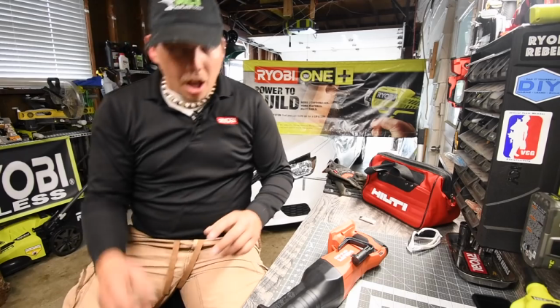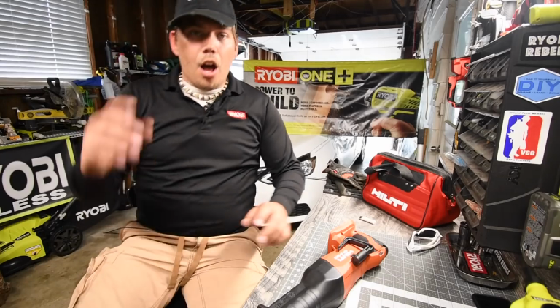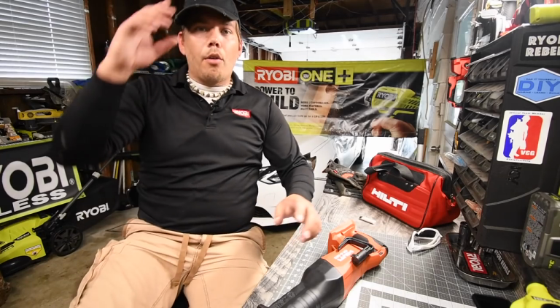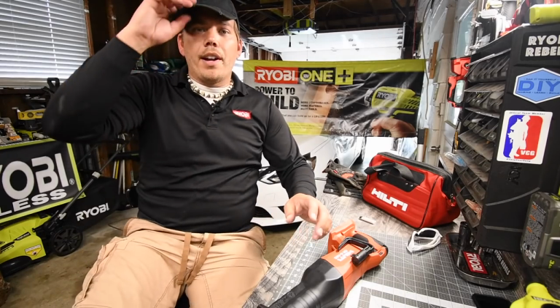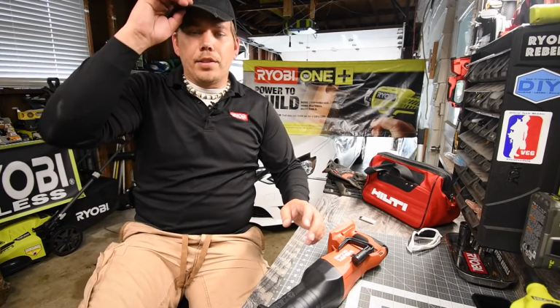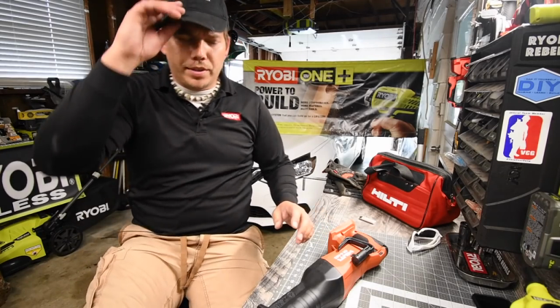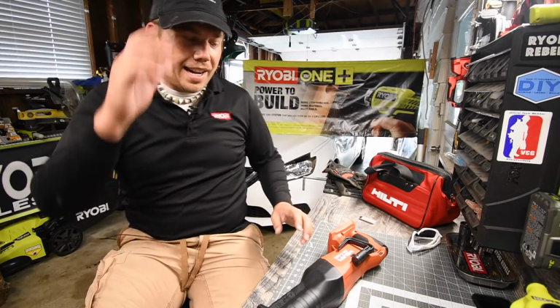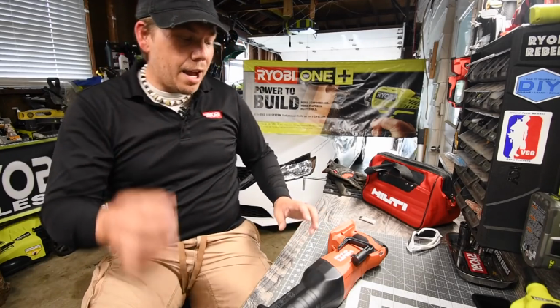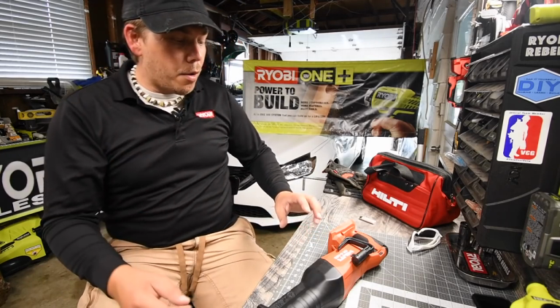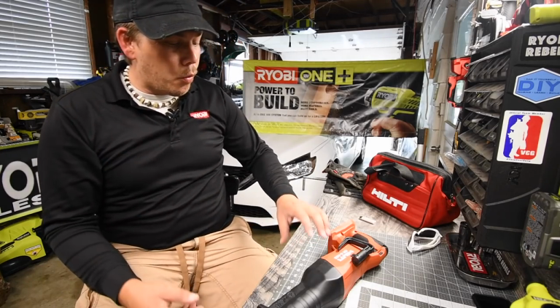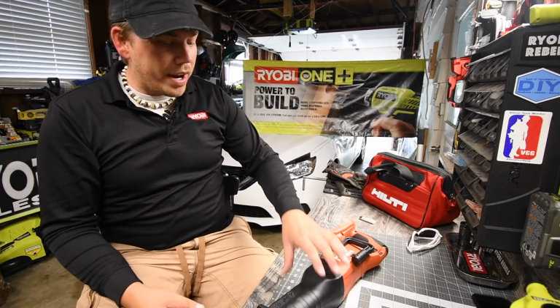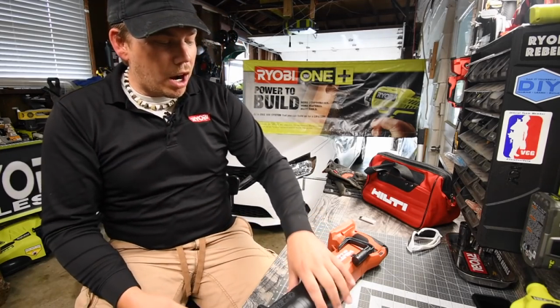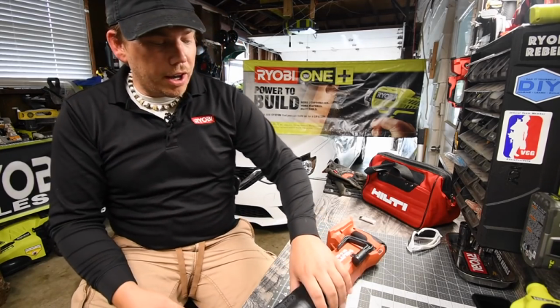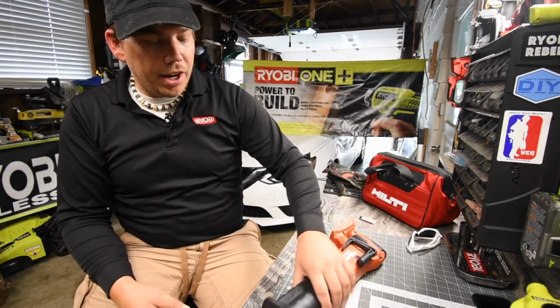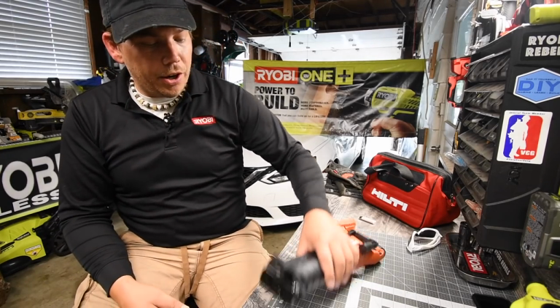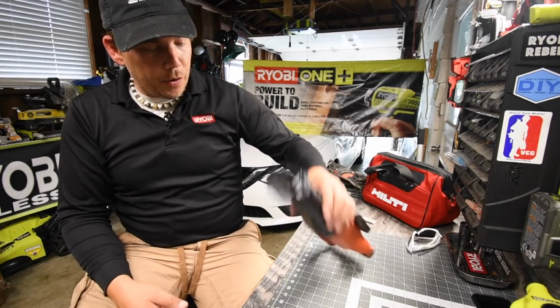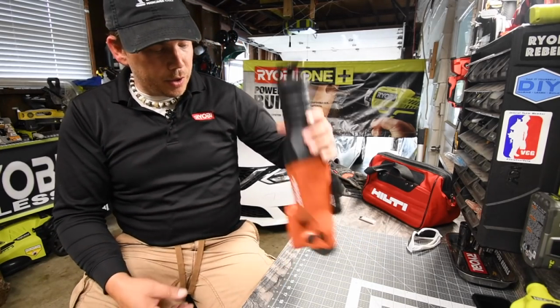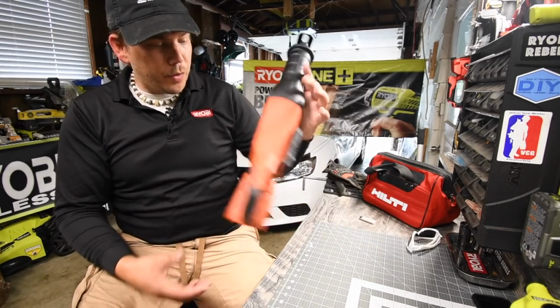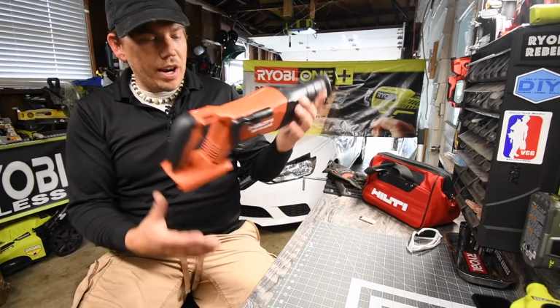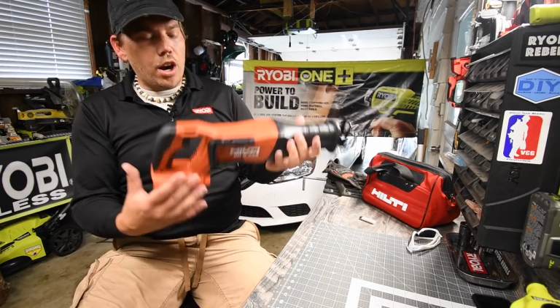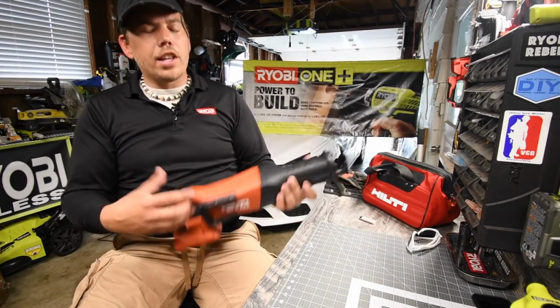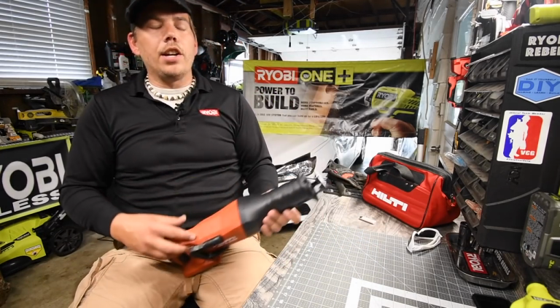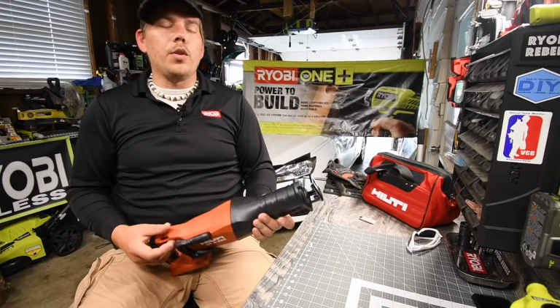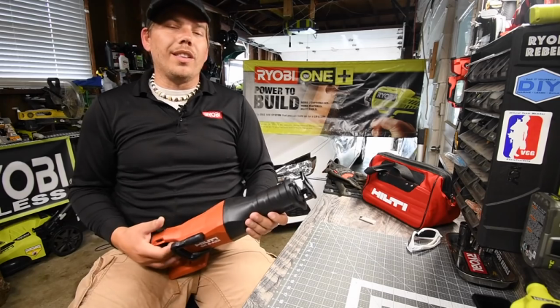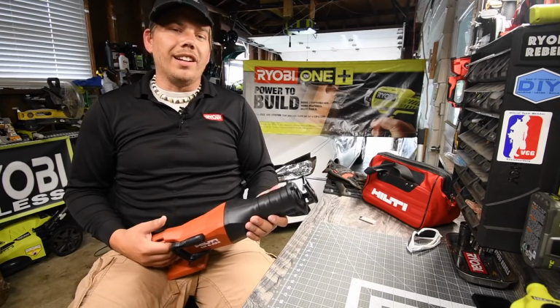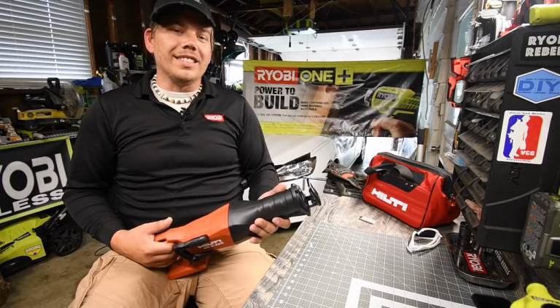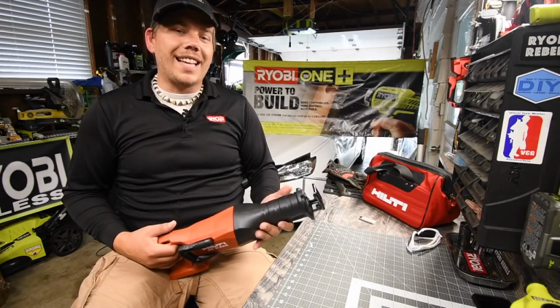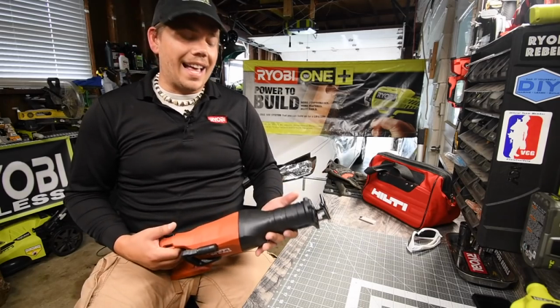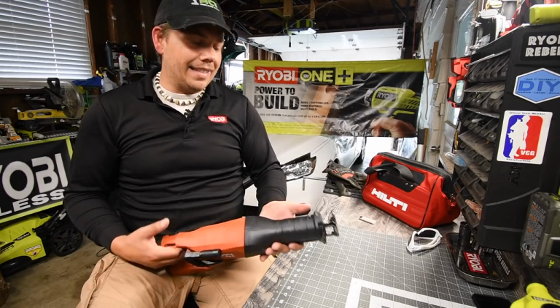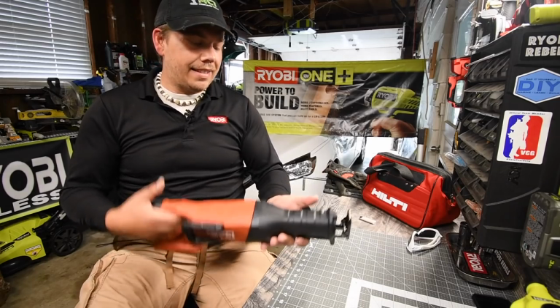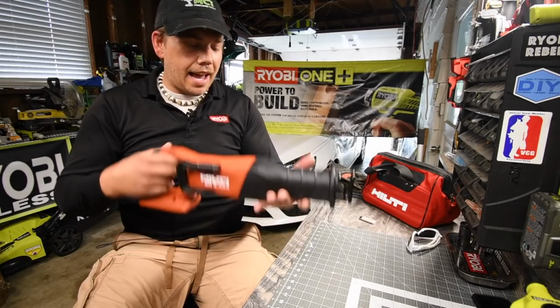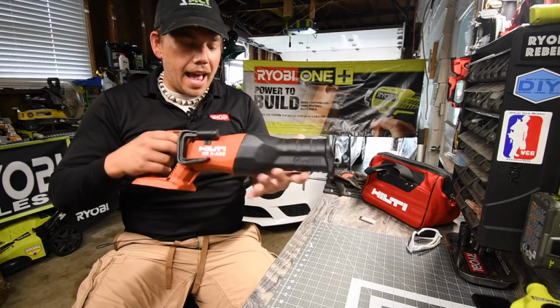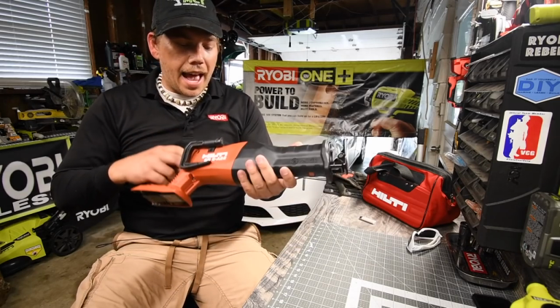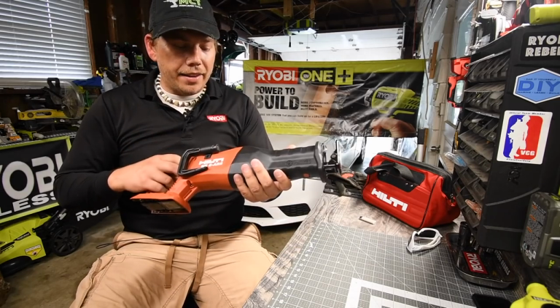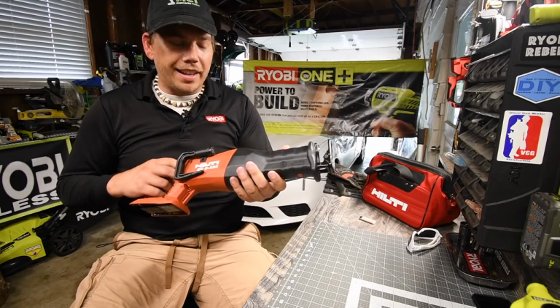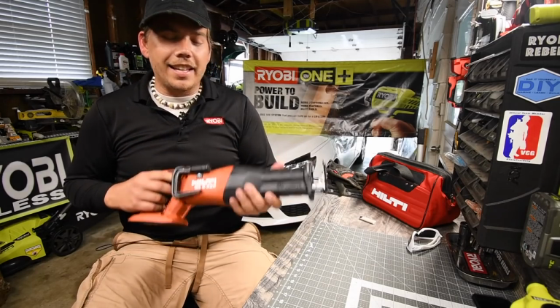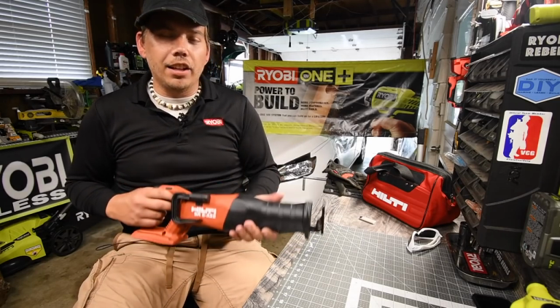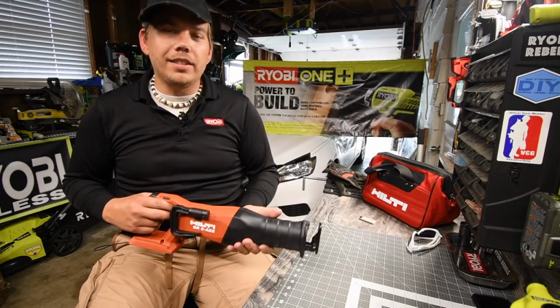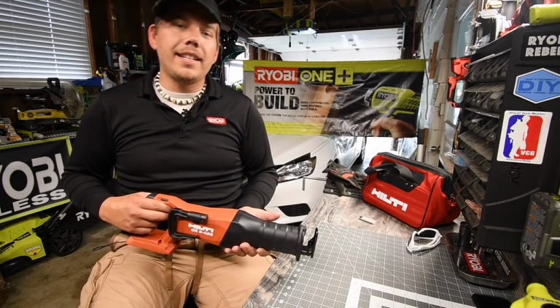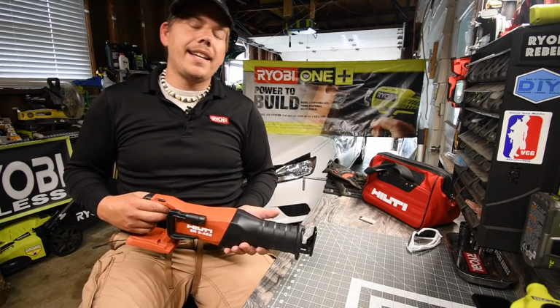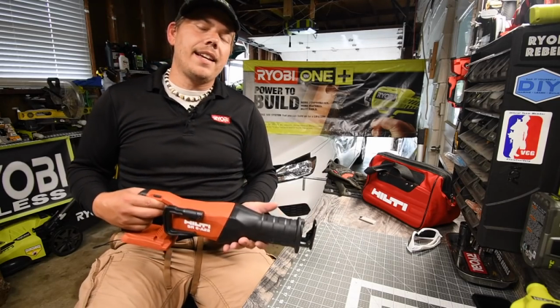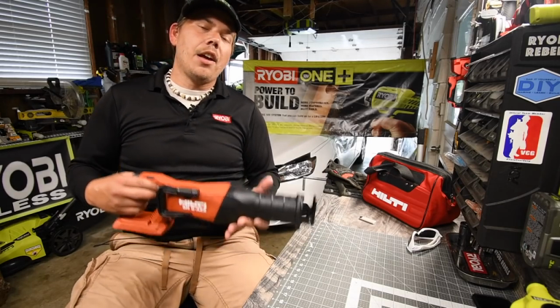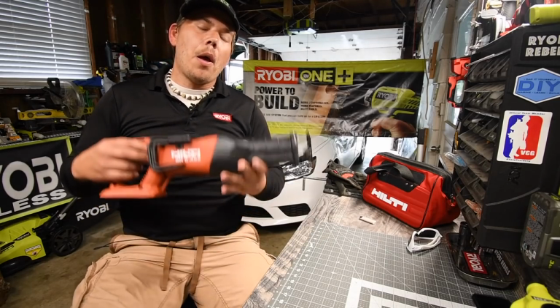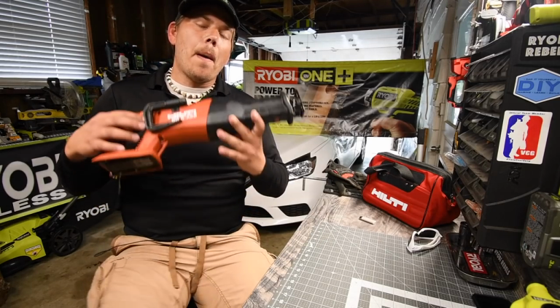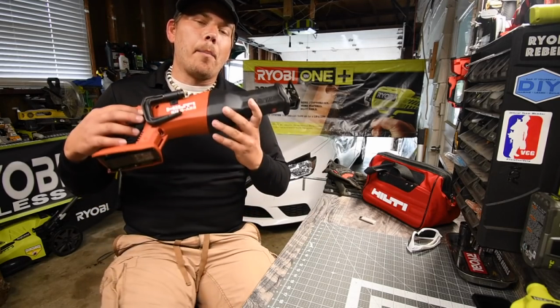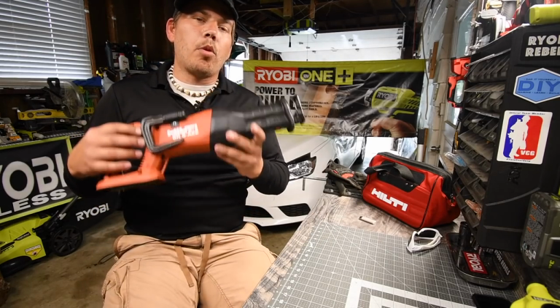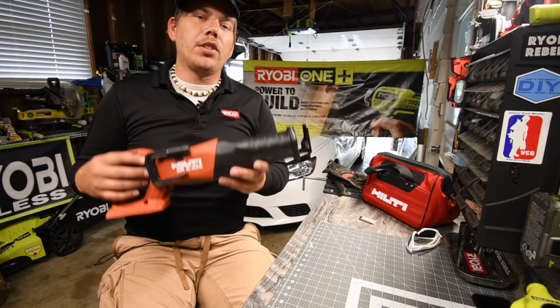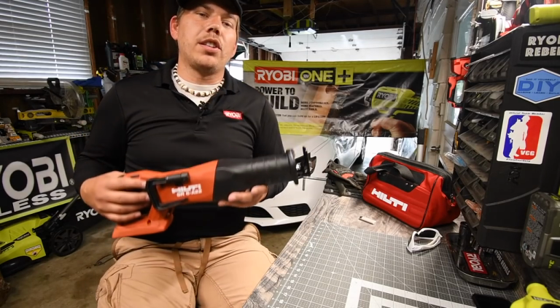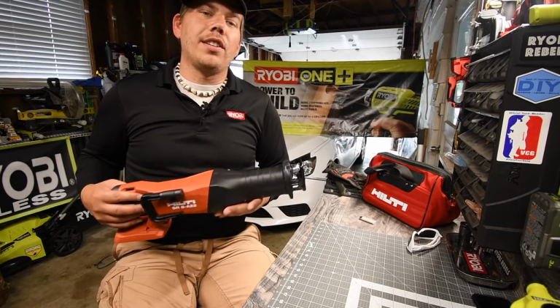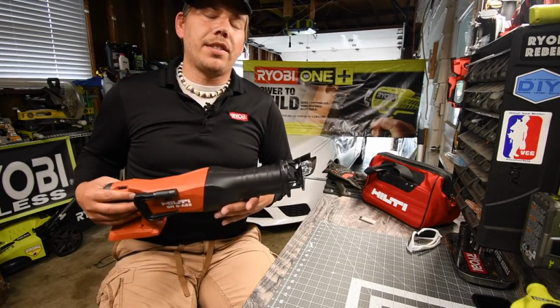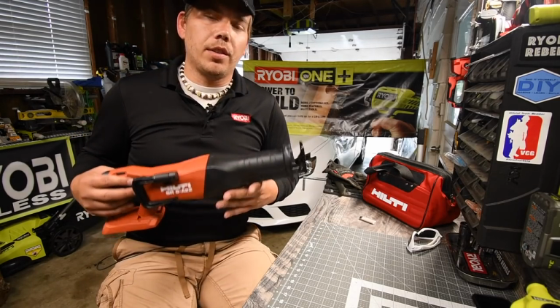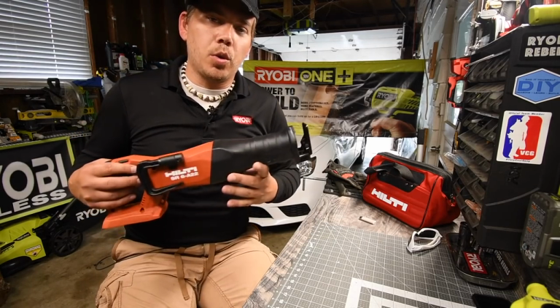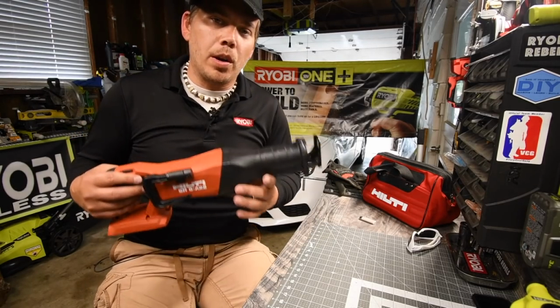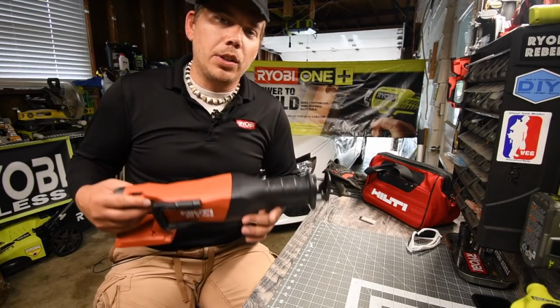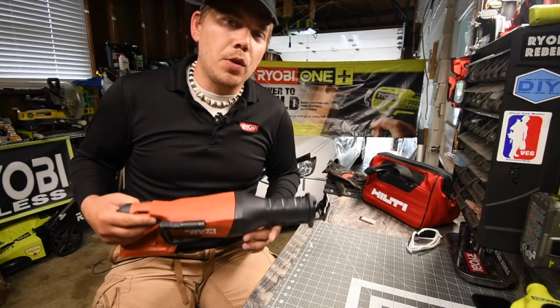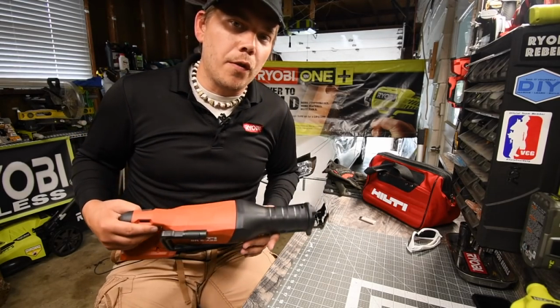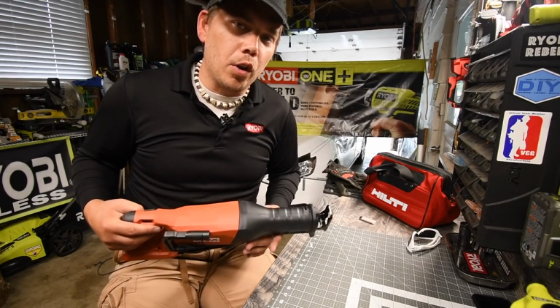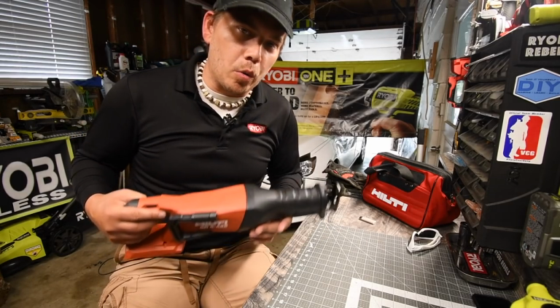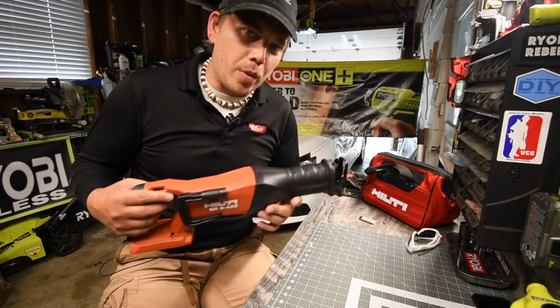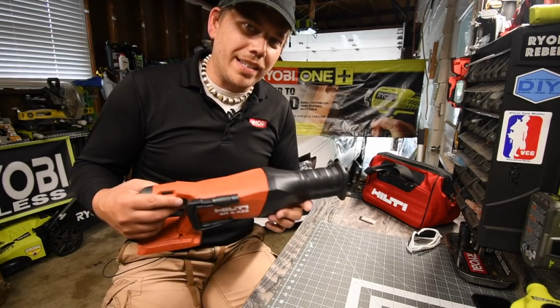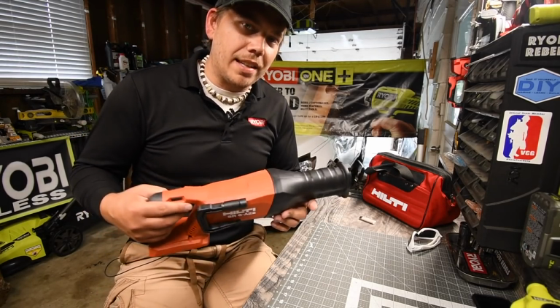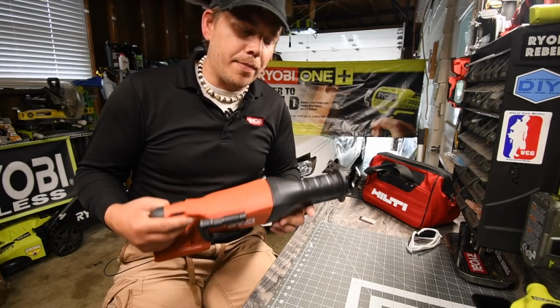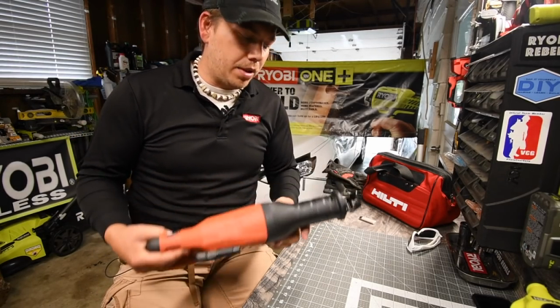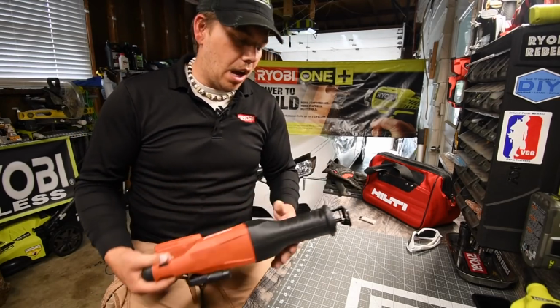Today what we are going to do is a little test on the Hilti Brushless 22-volt Recip Saw.